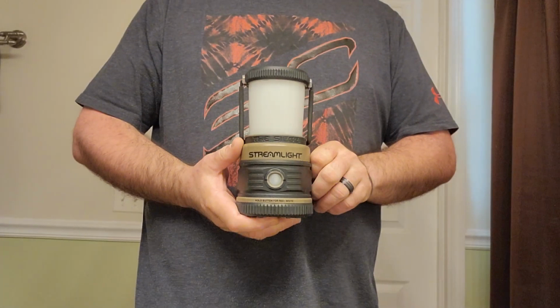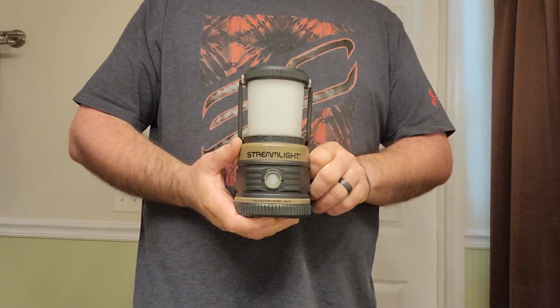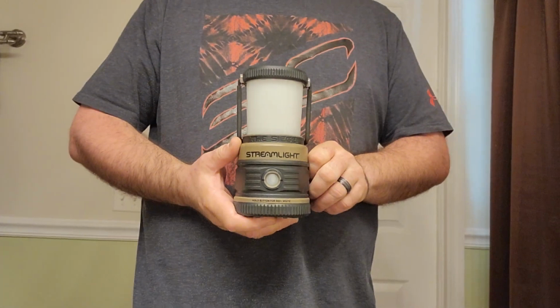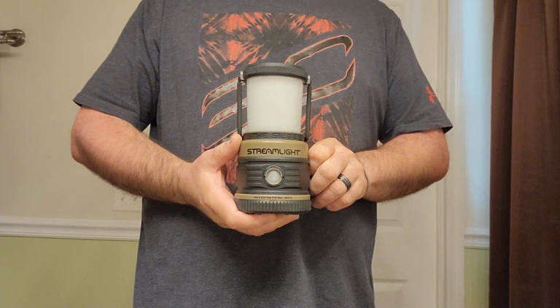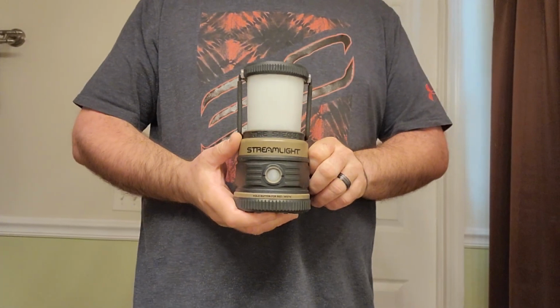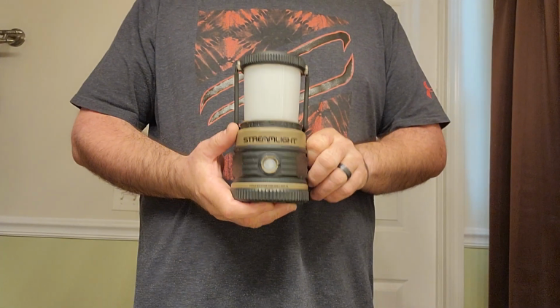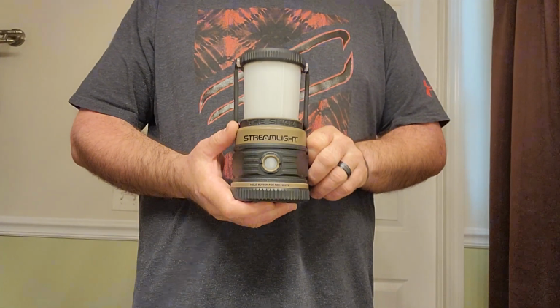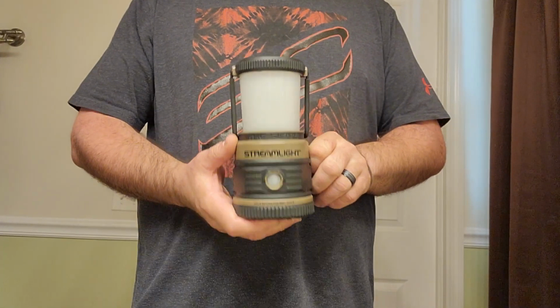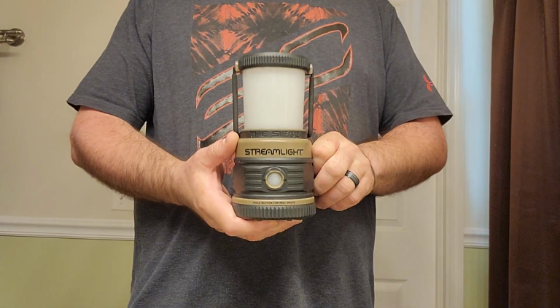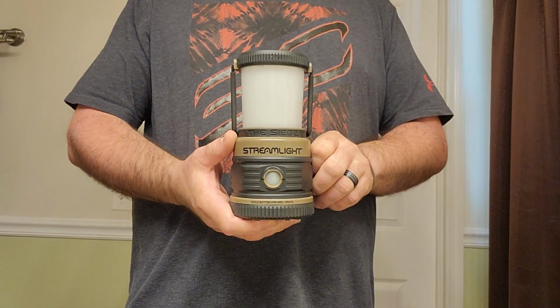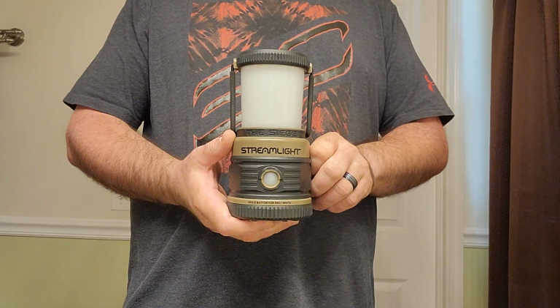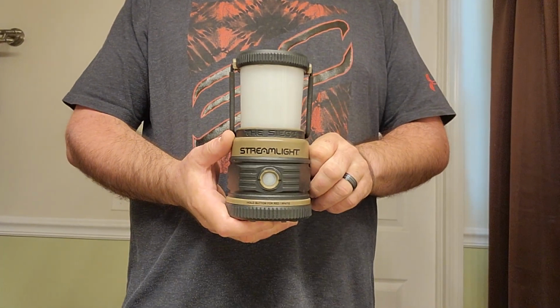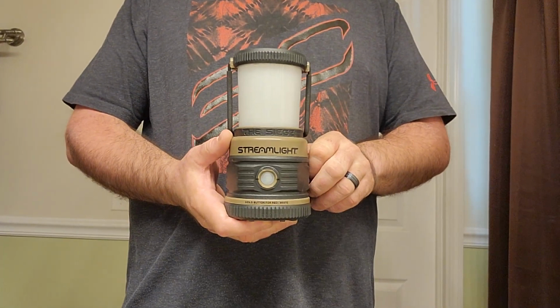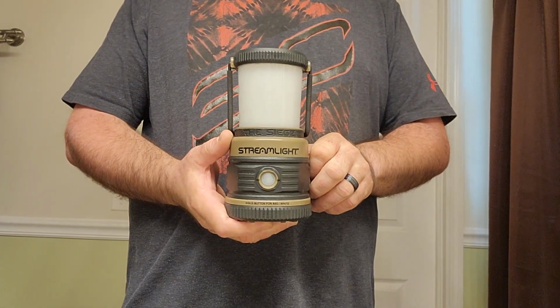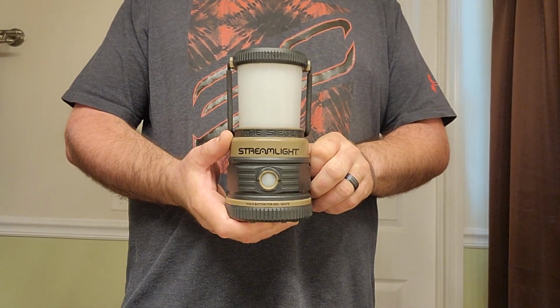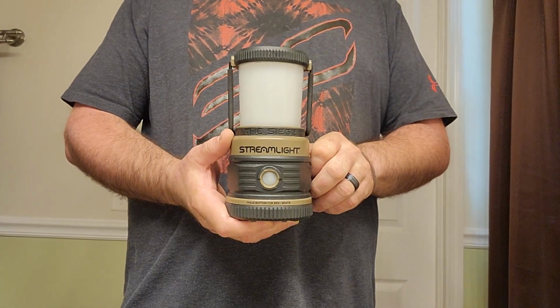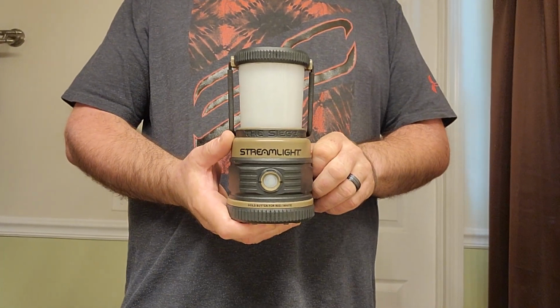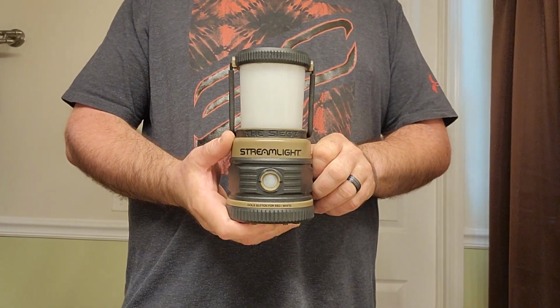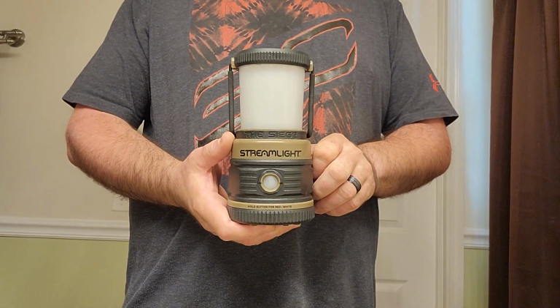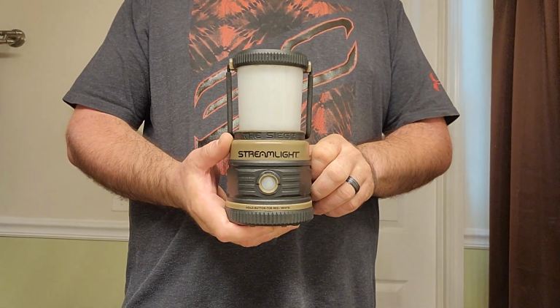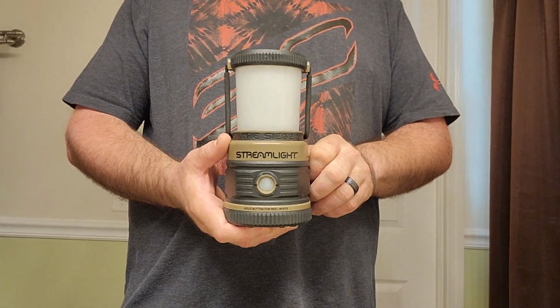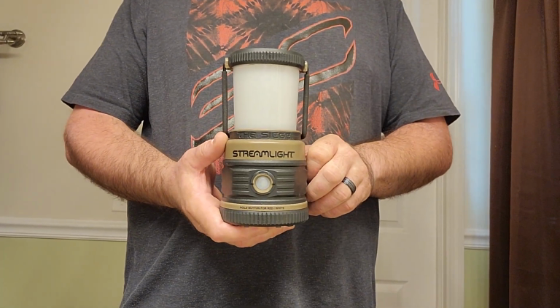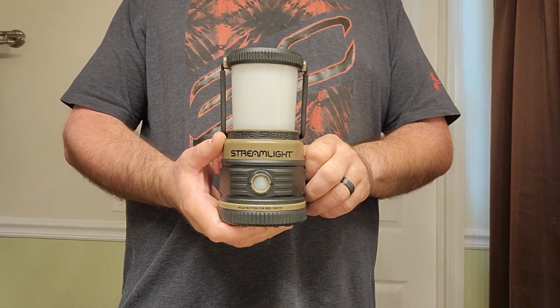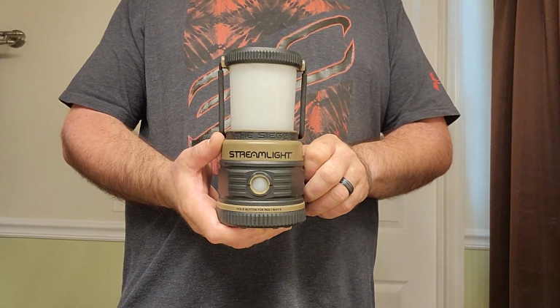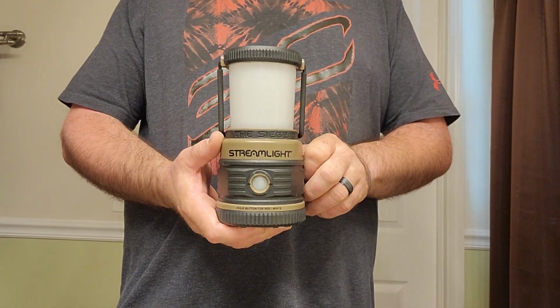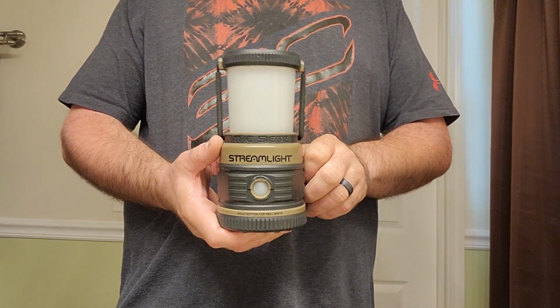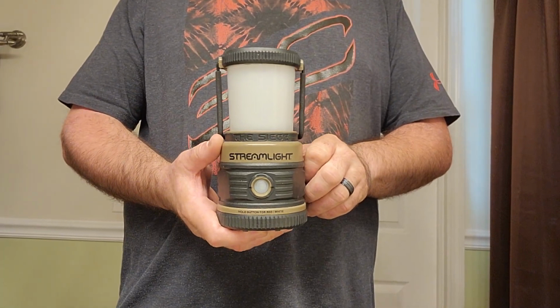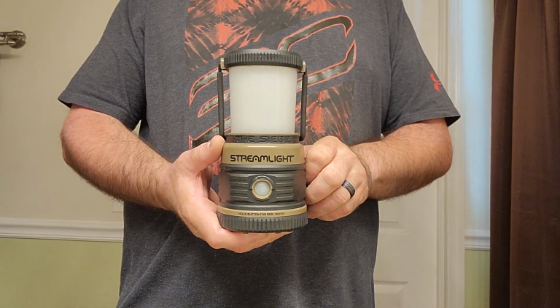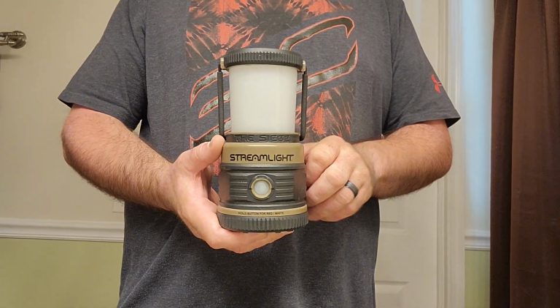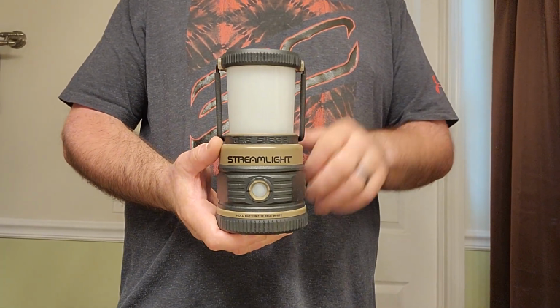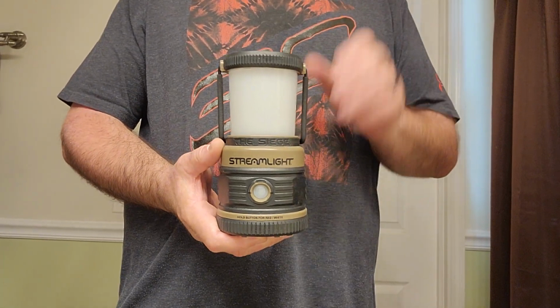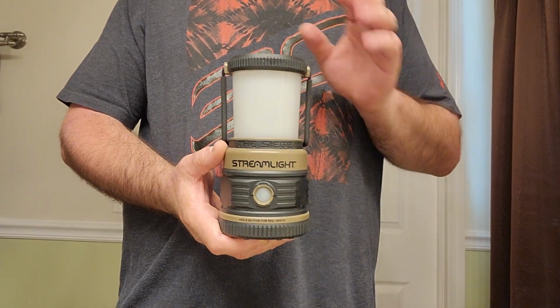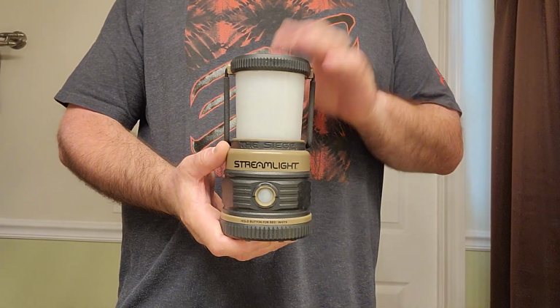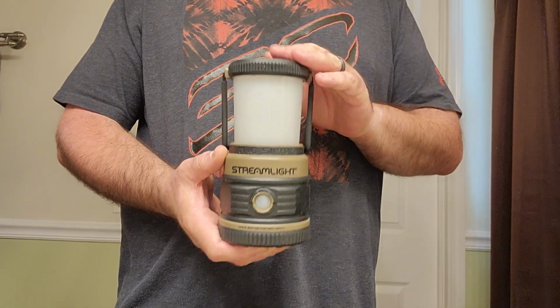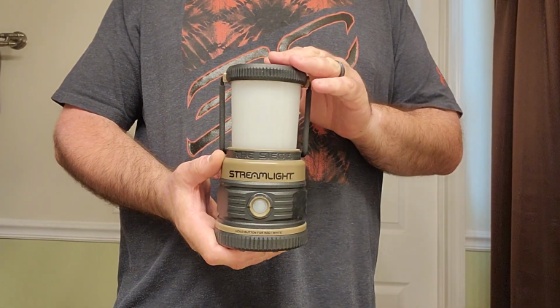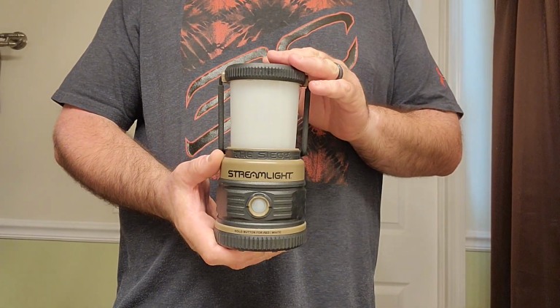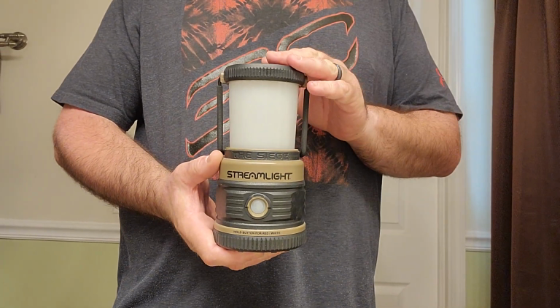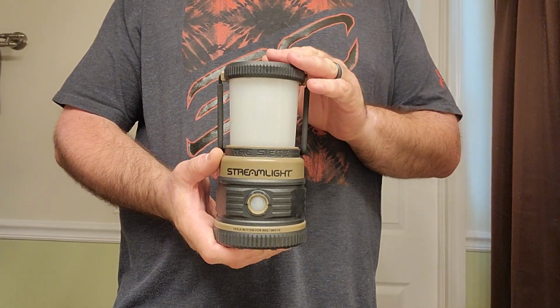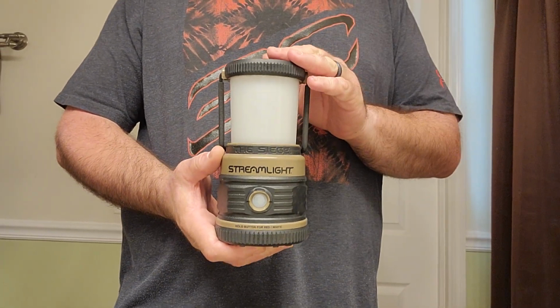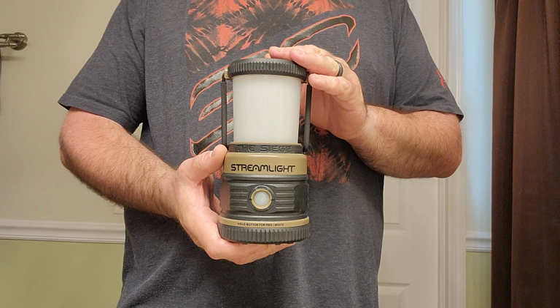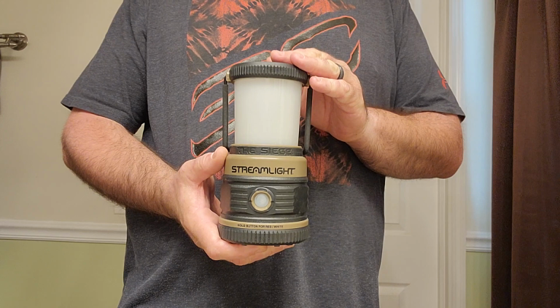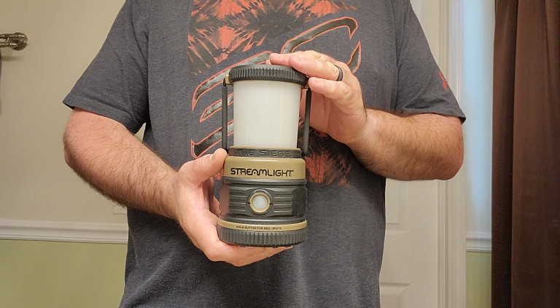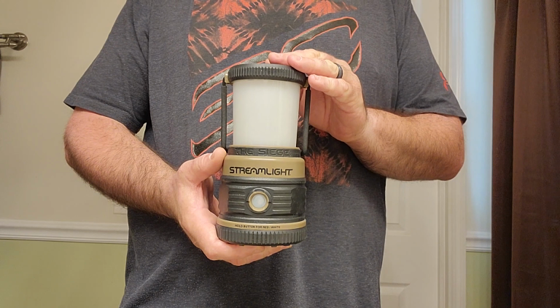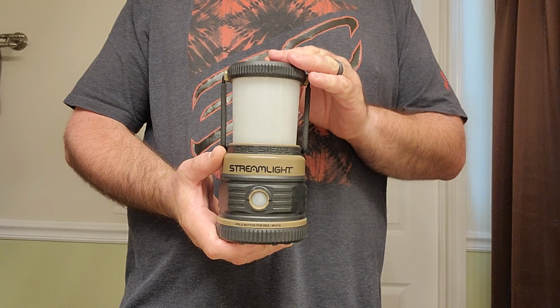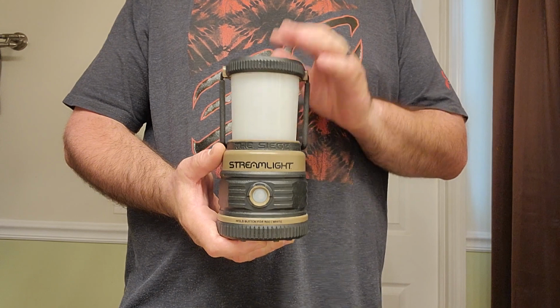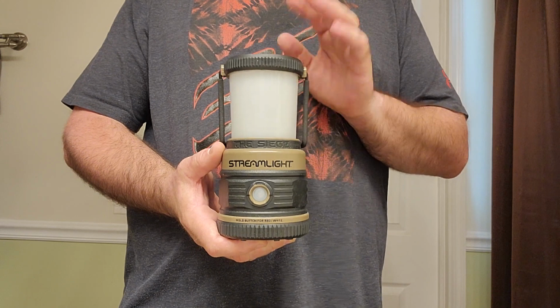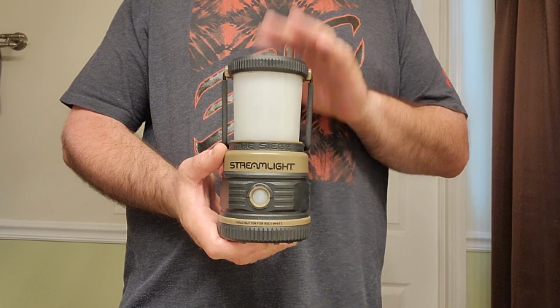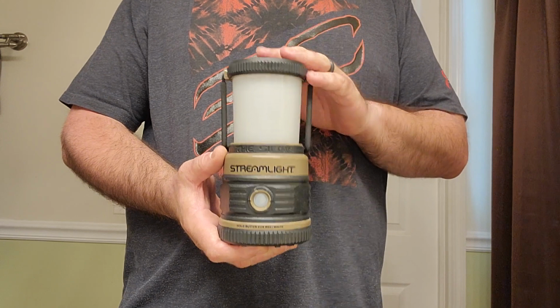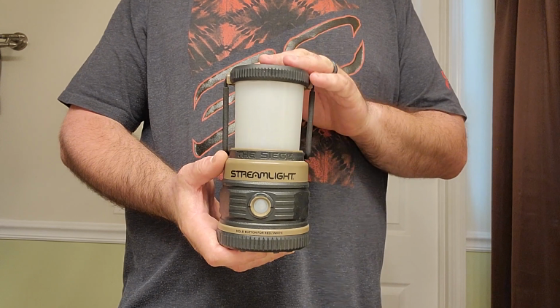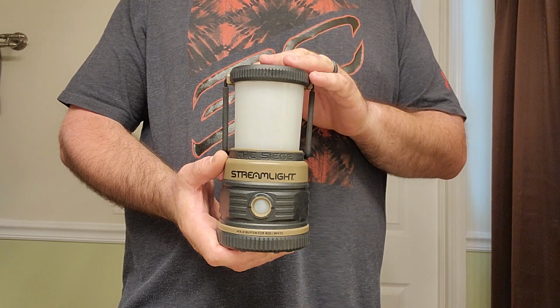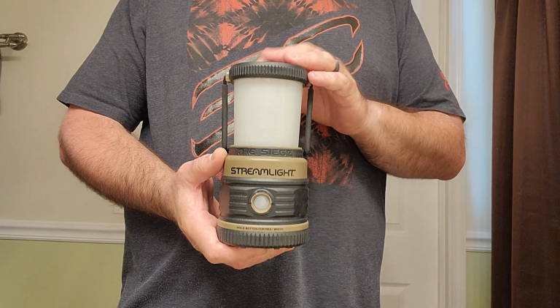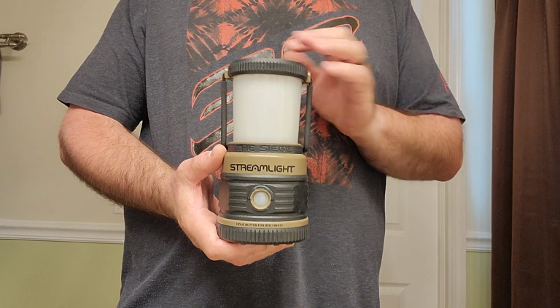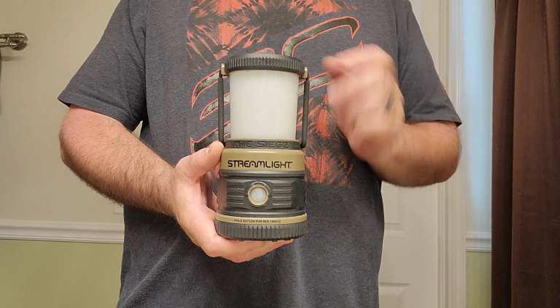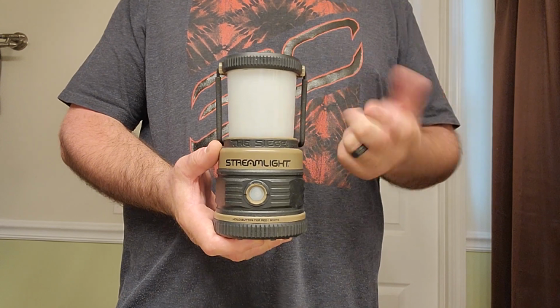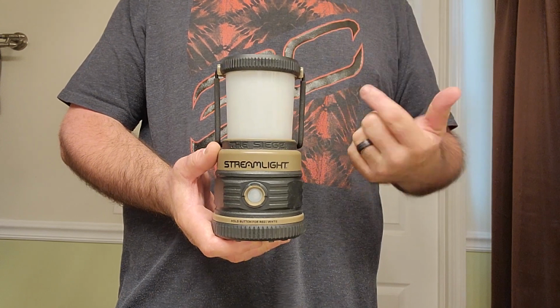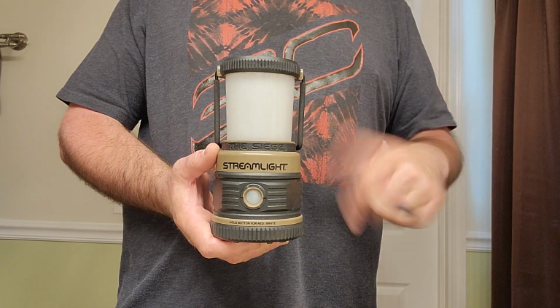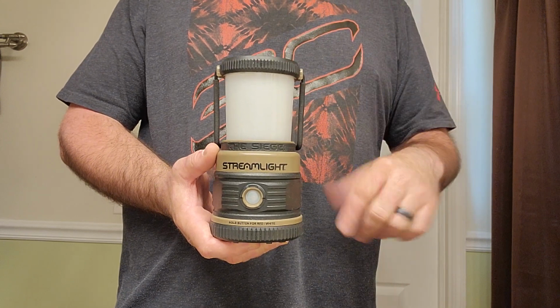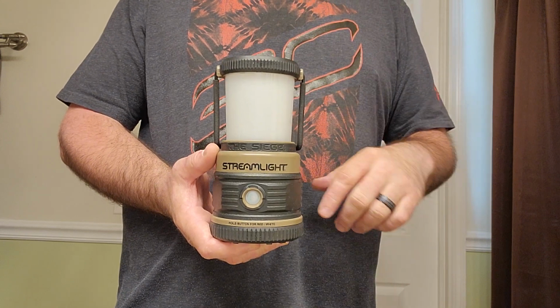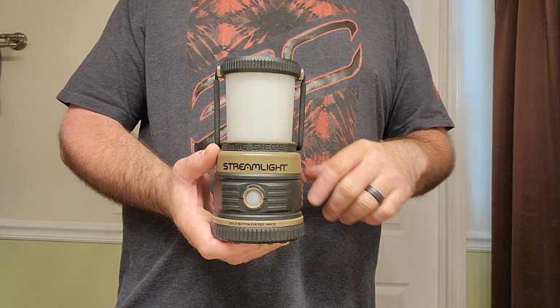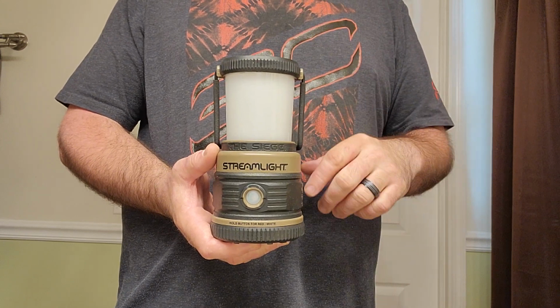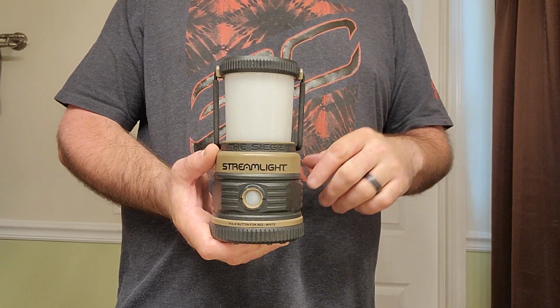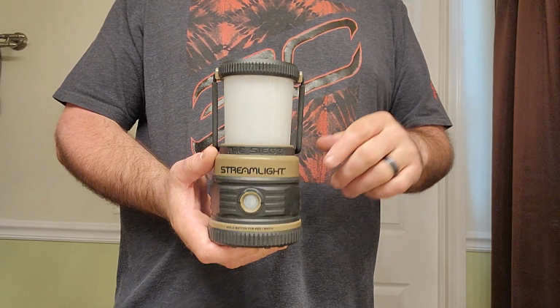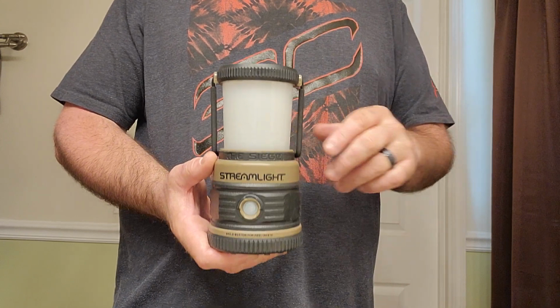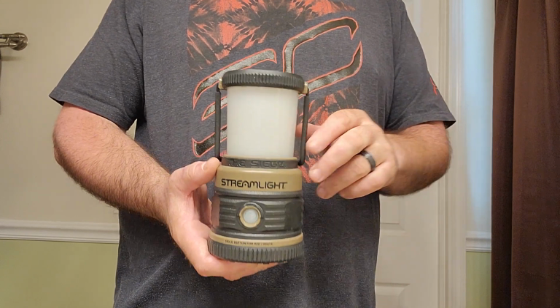Here I have the Siege Lantern by Streamlight. It's a great lantern to have when you're out camping or just to have around the house in case the power goes out.